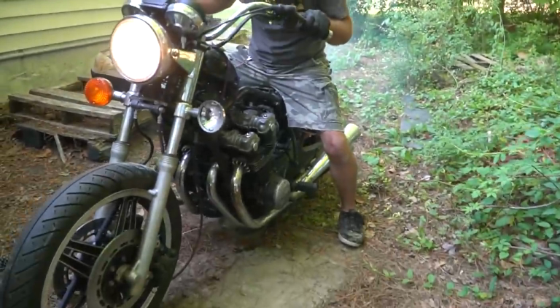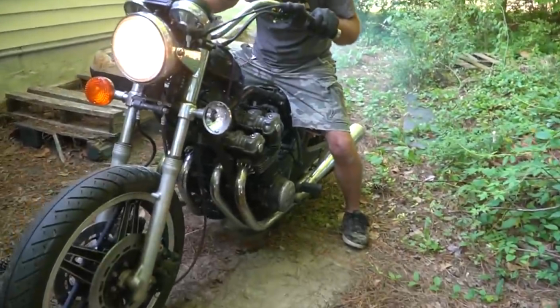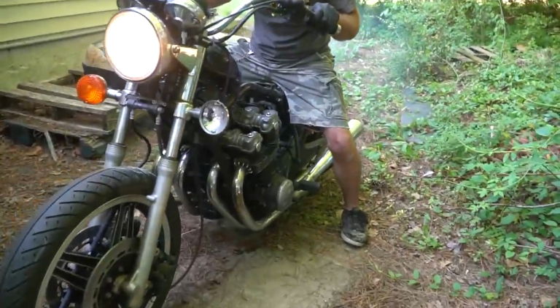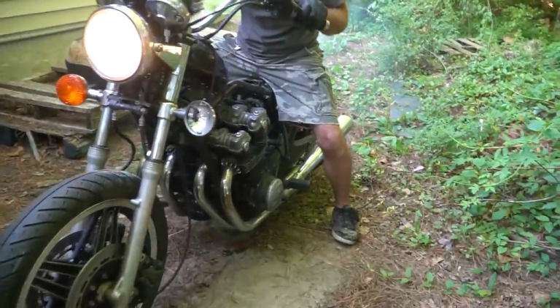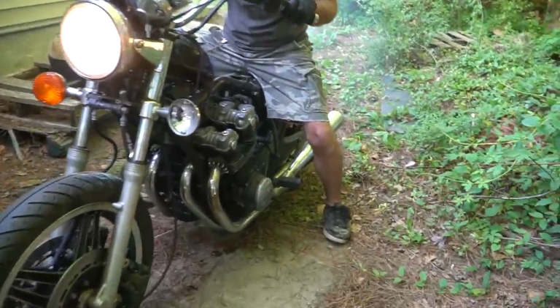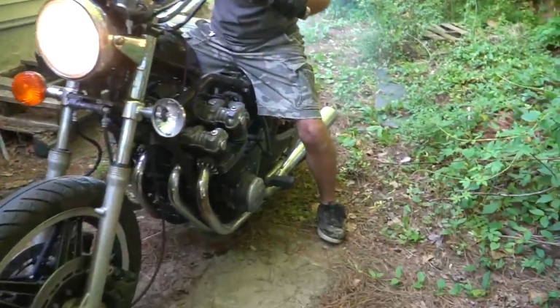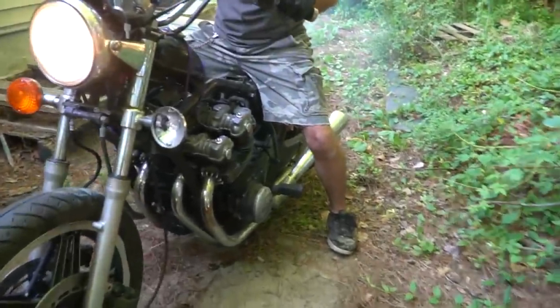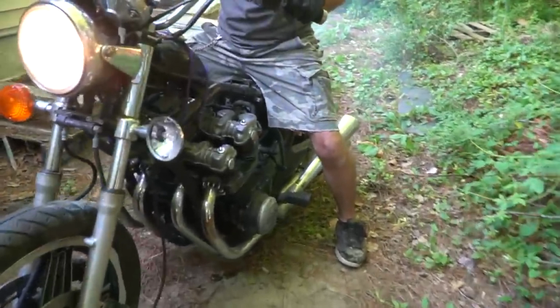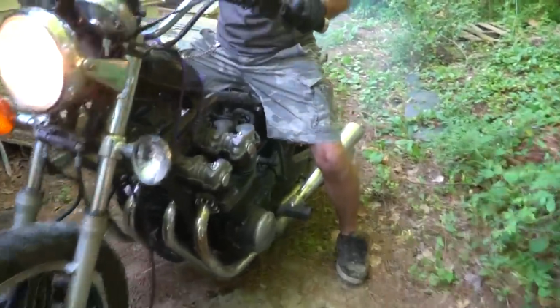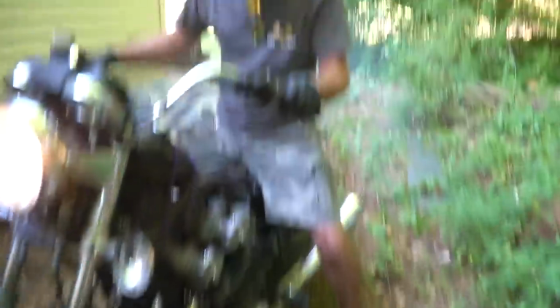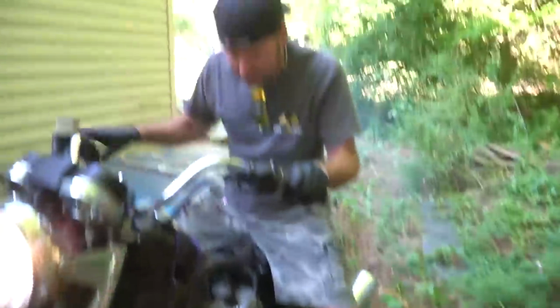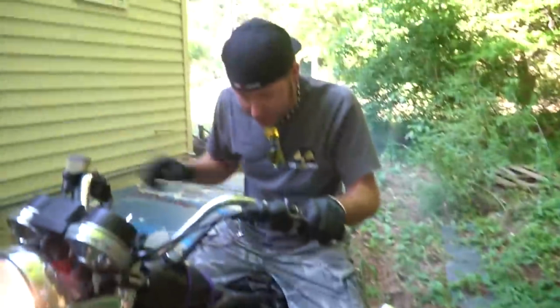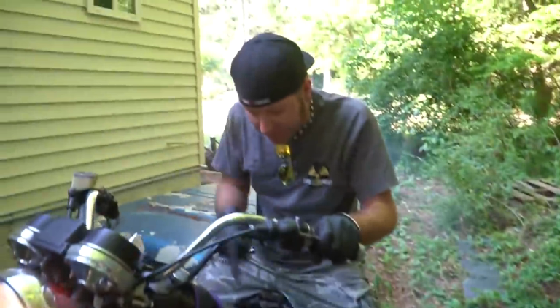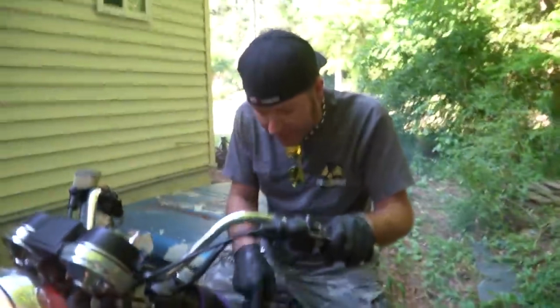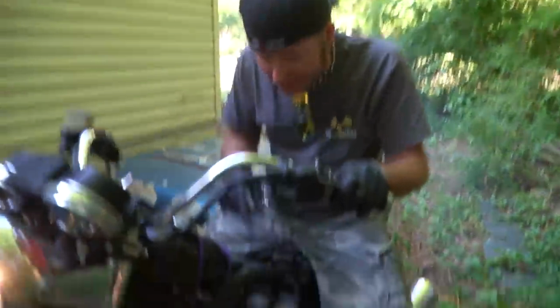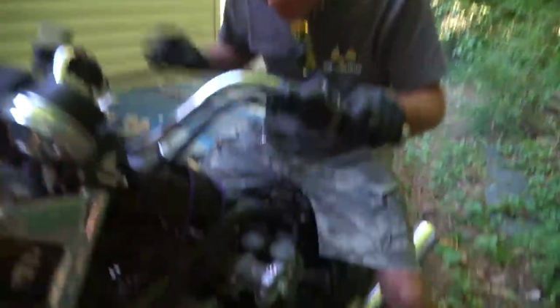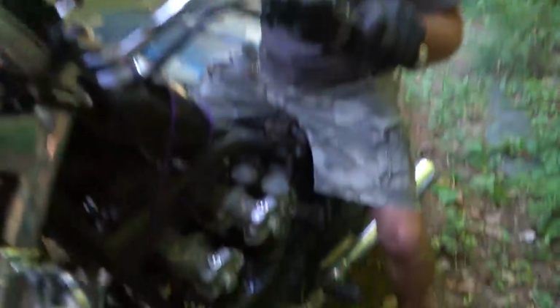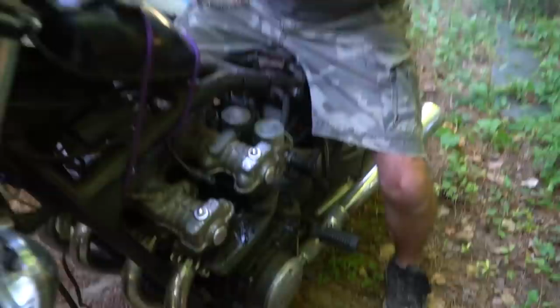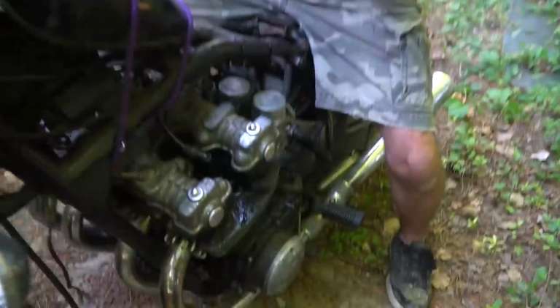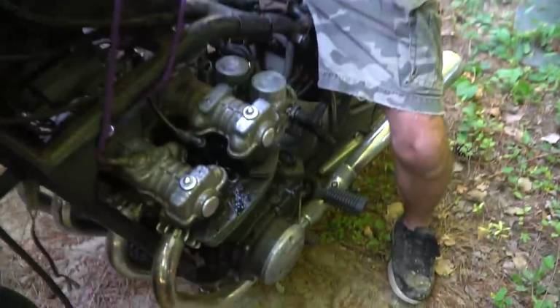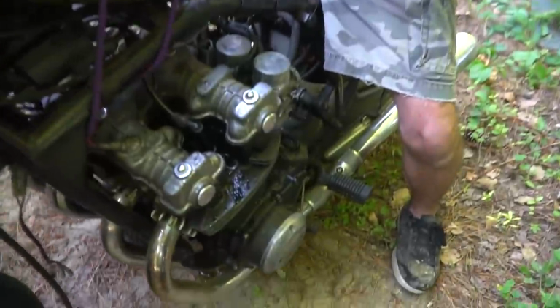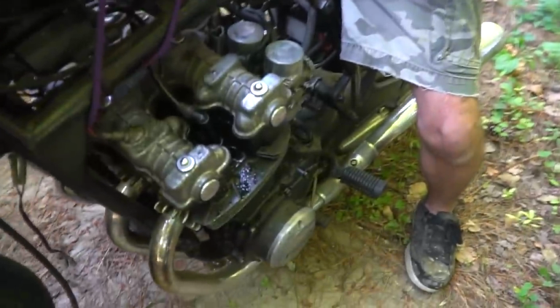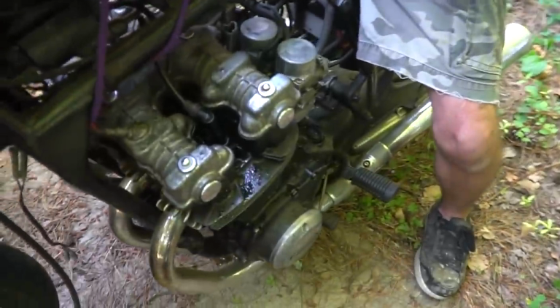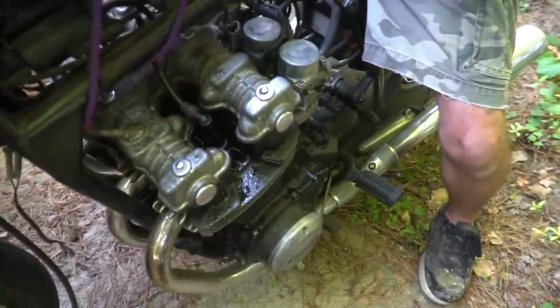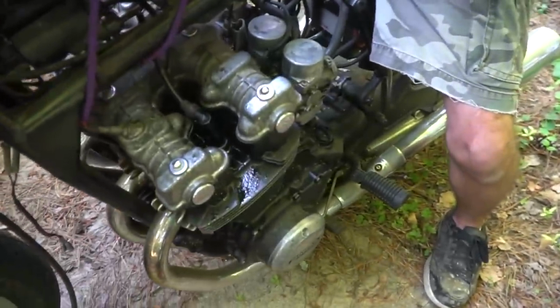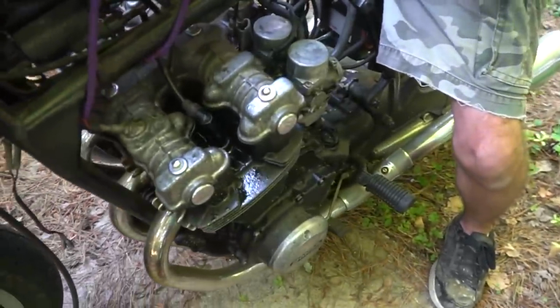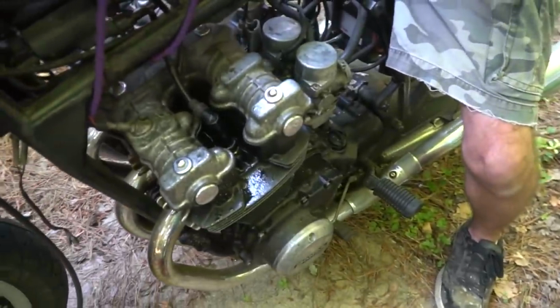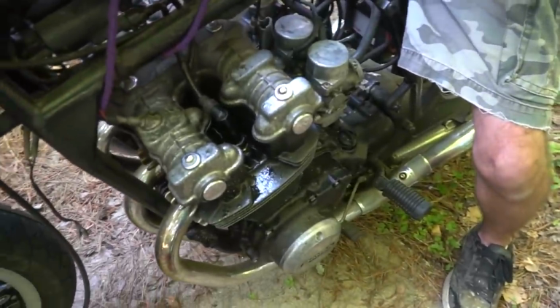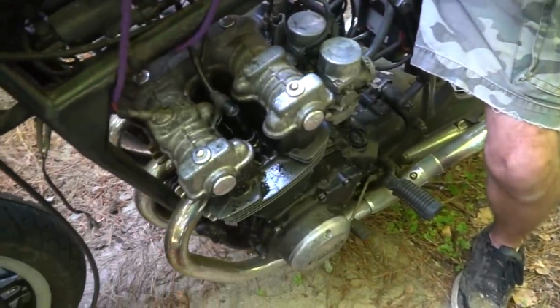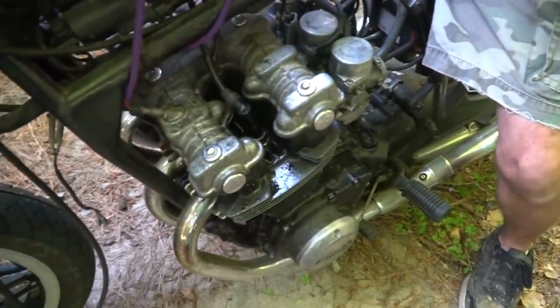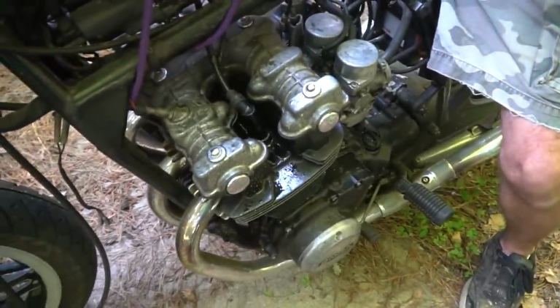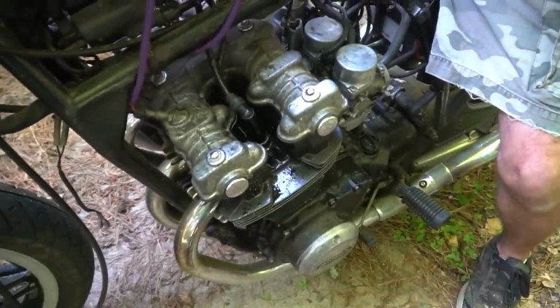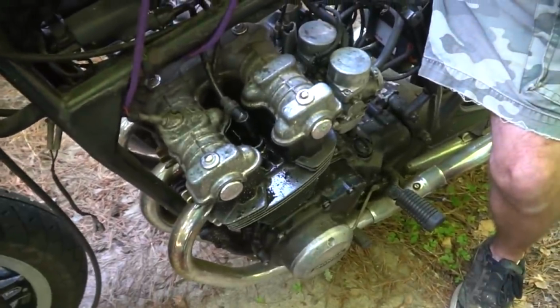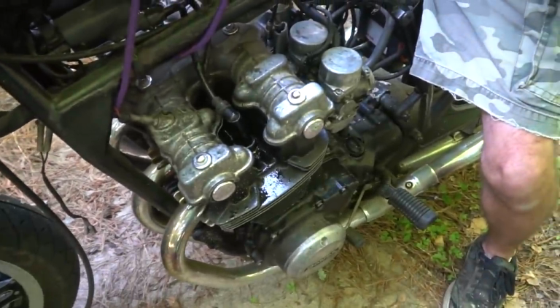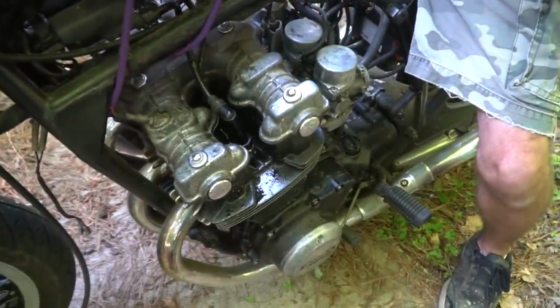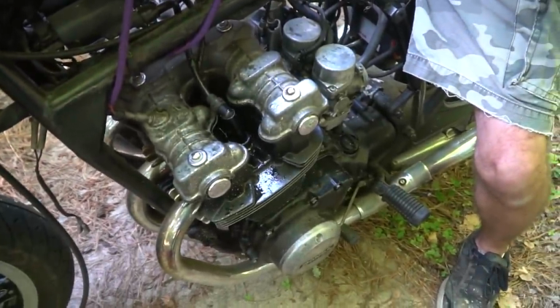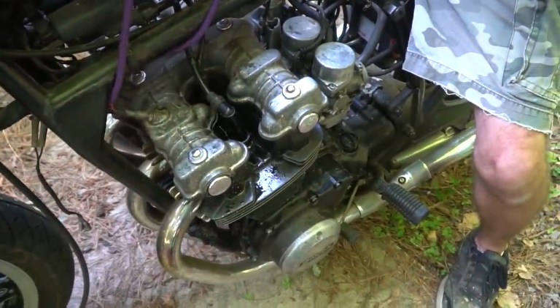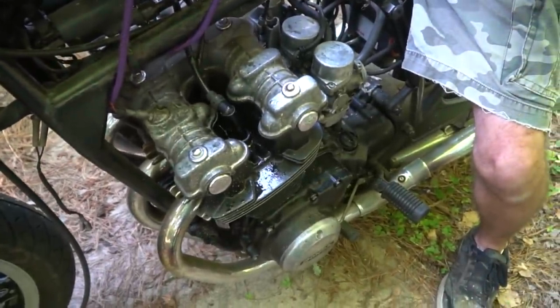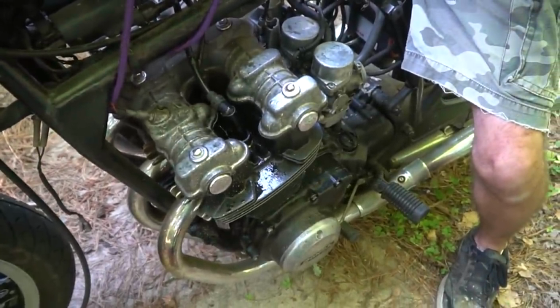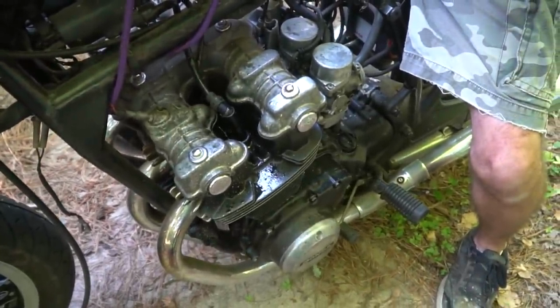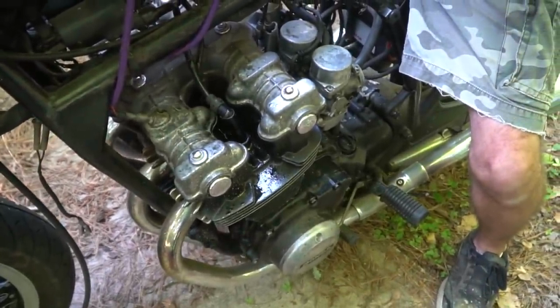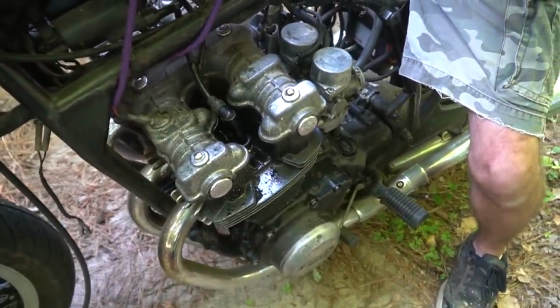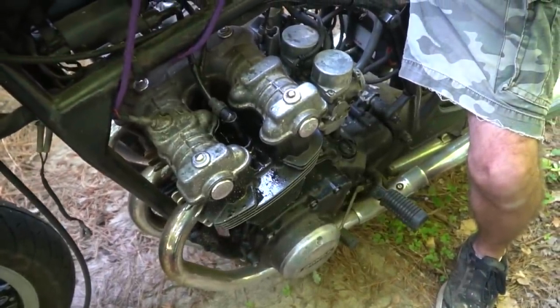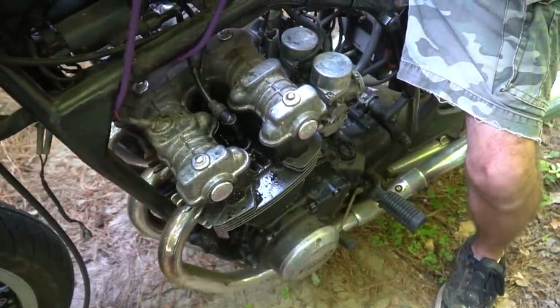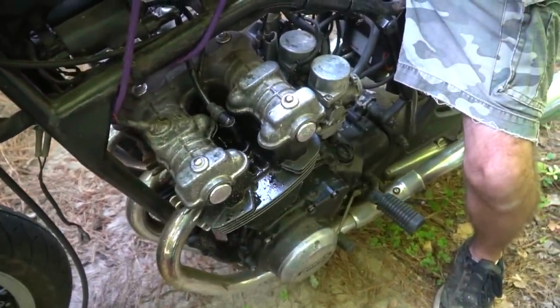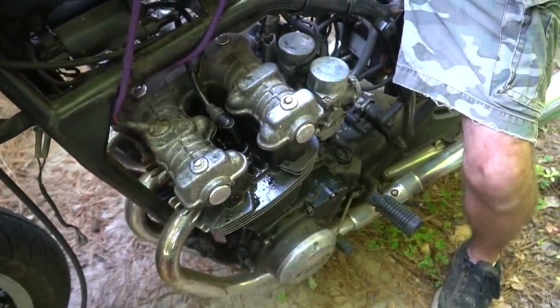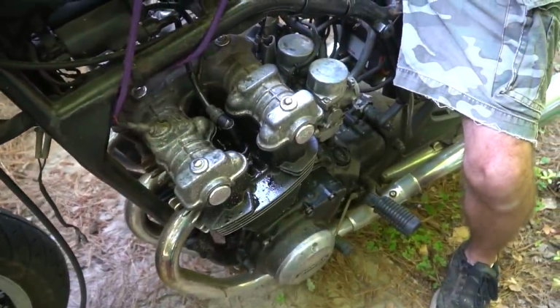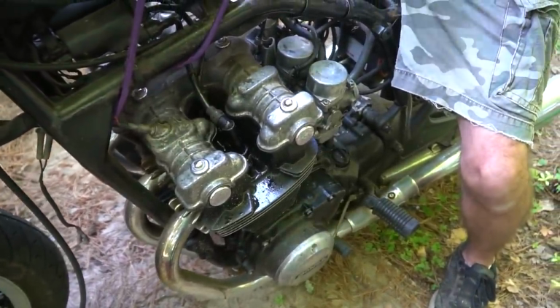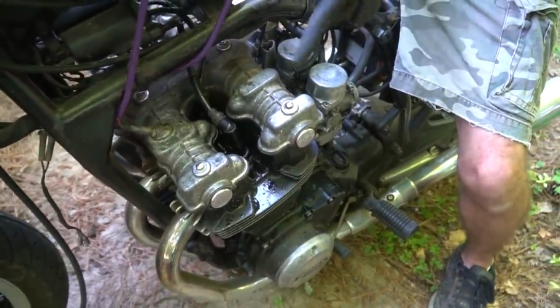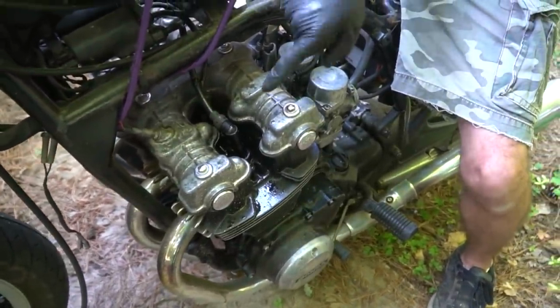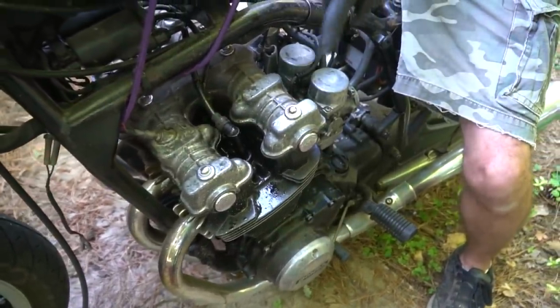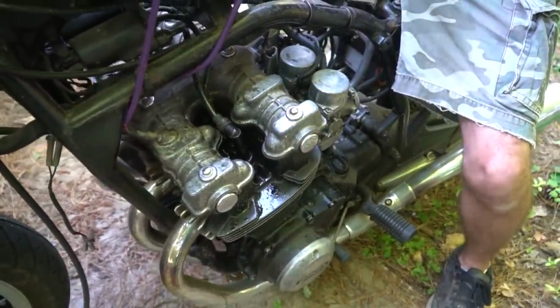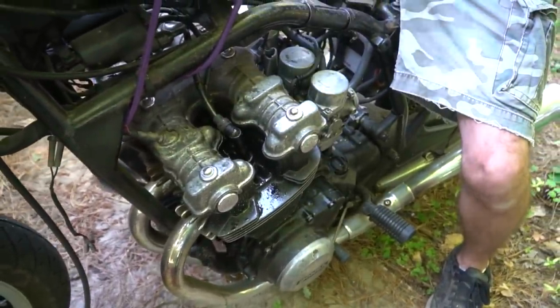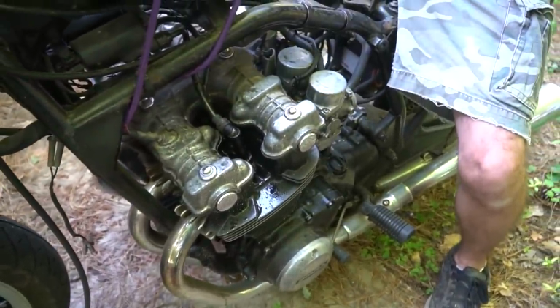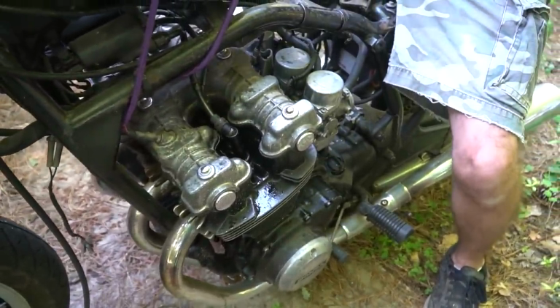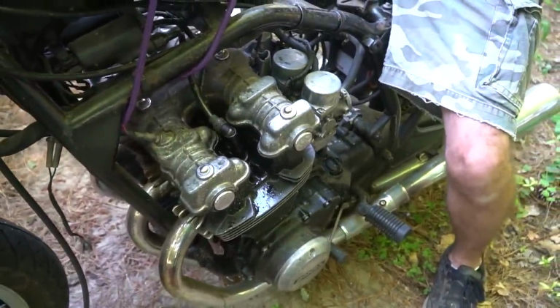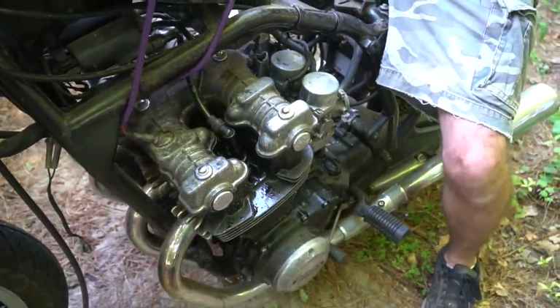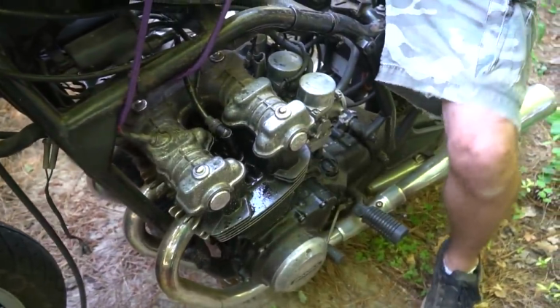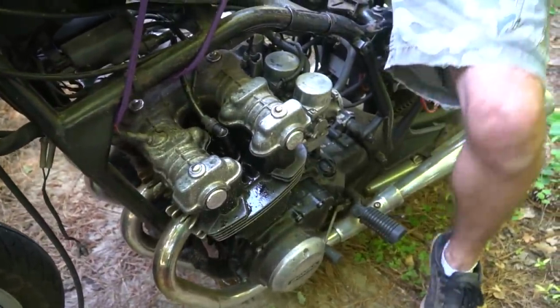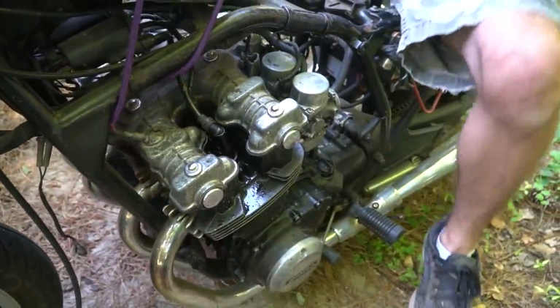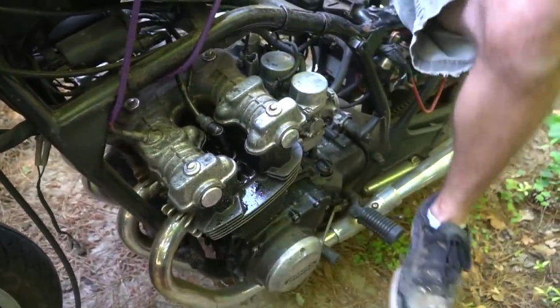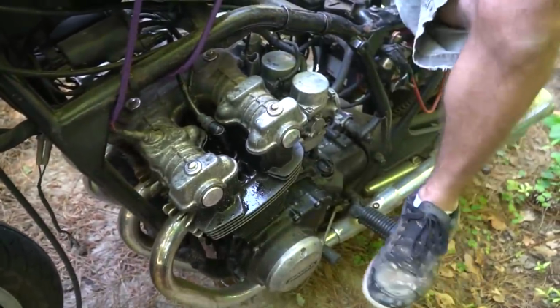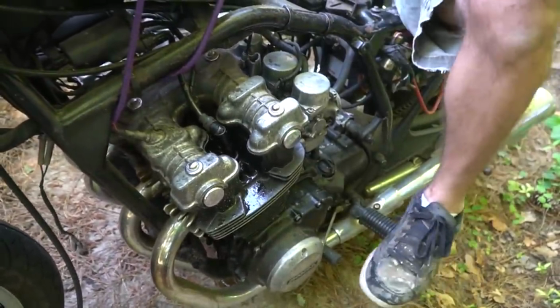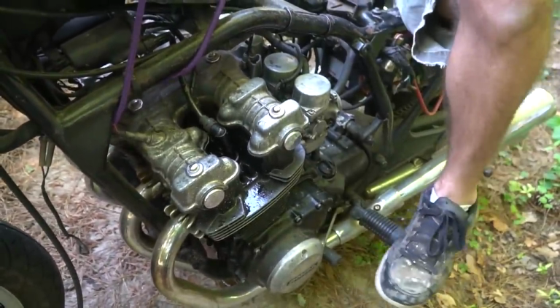Did you not get the plug tight in the hole? Maybe. Valve cover gasket is gone.